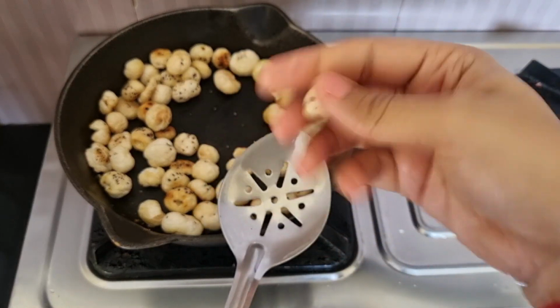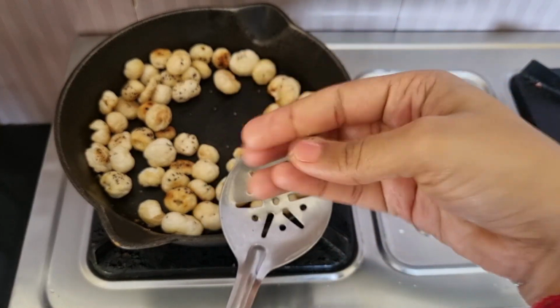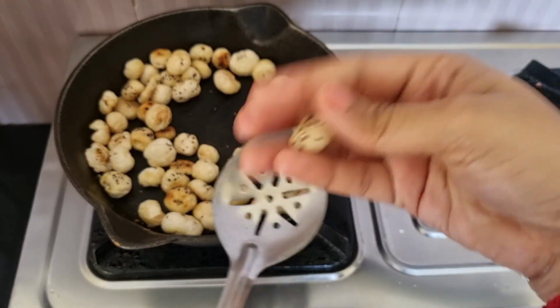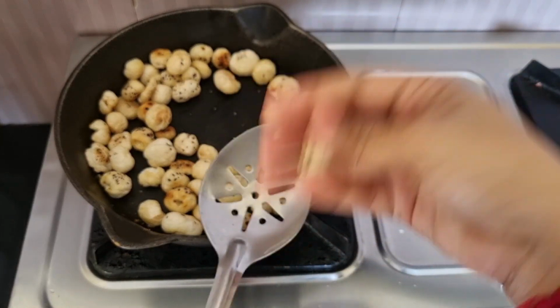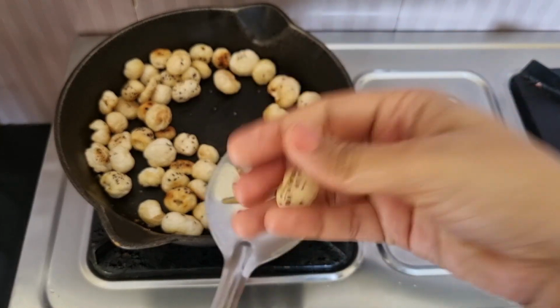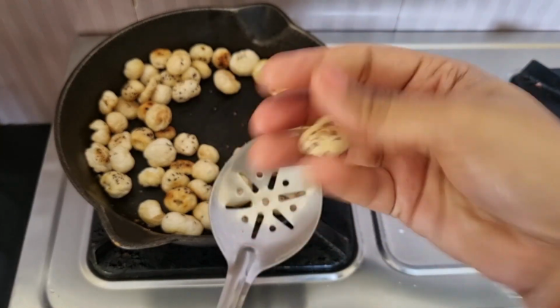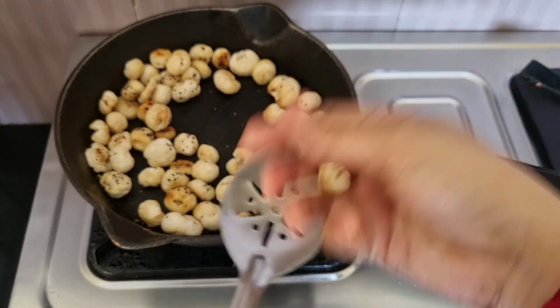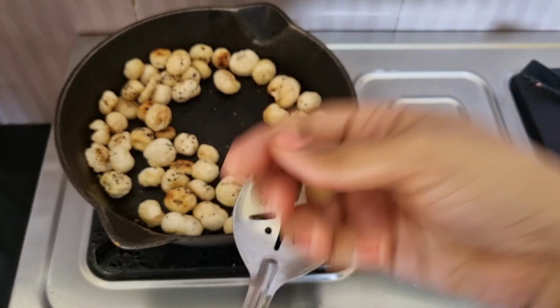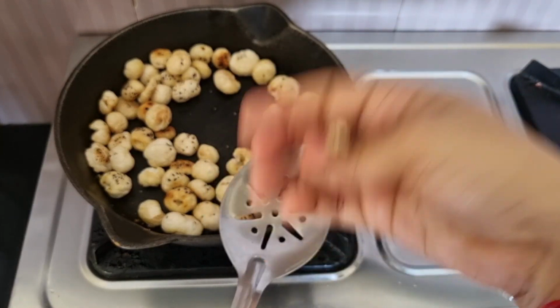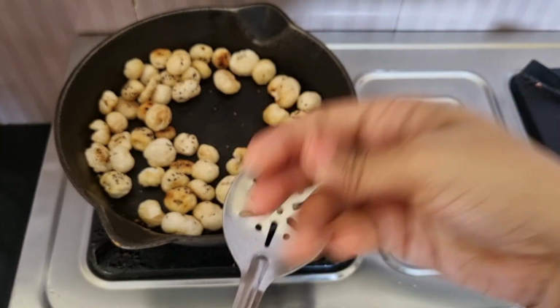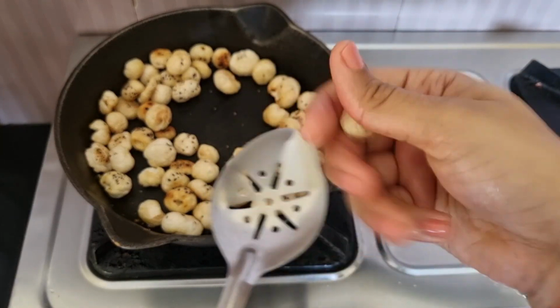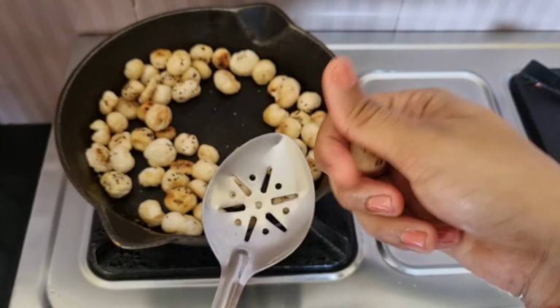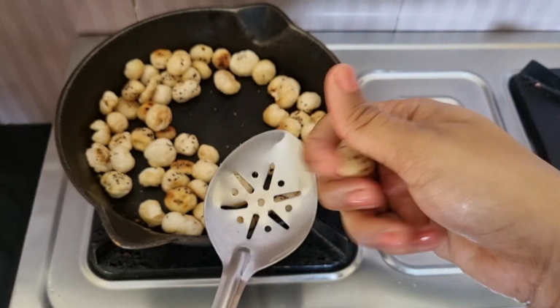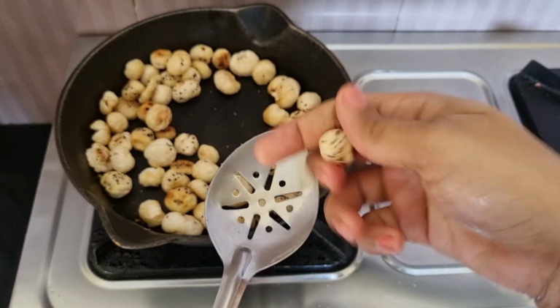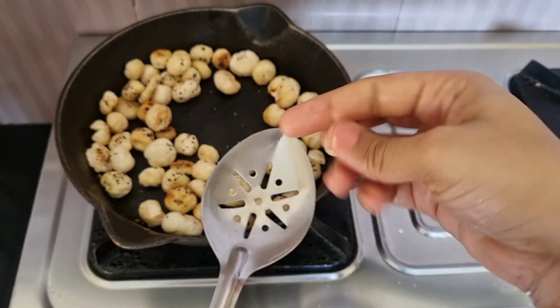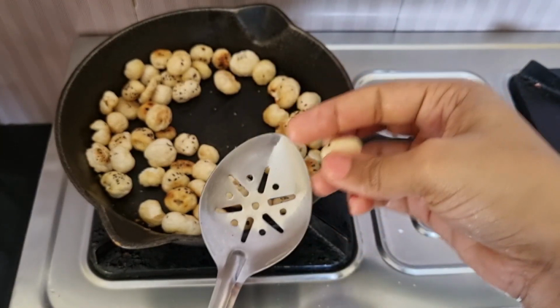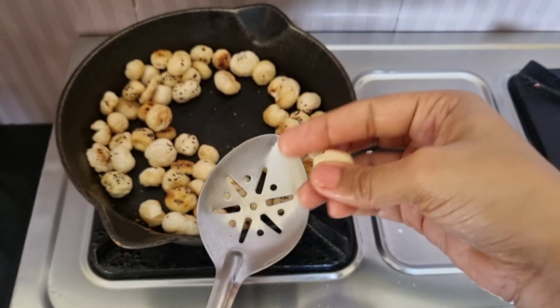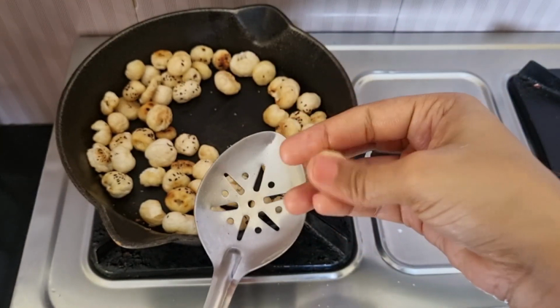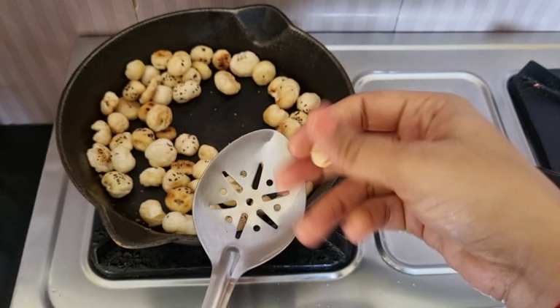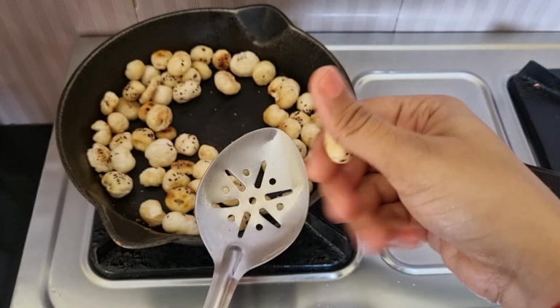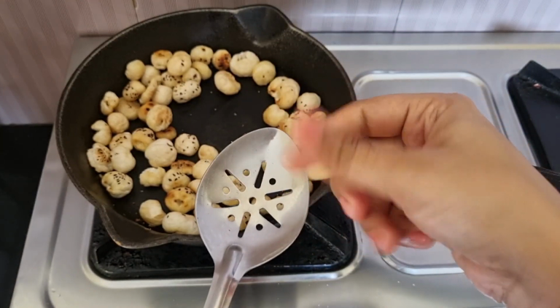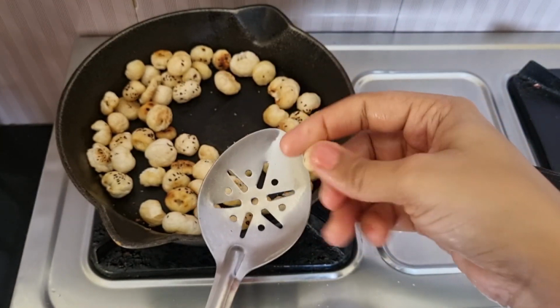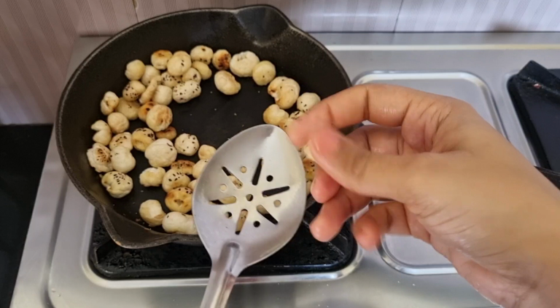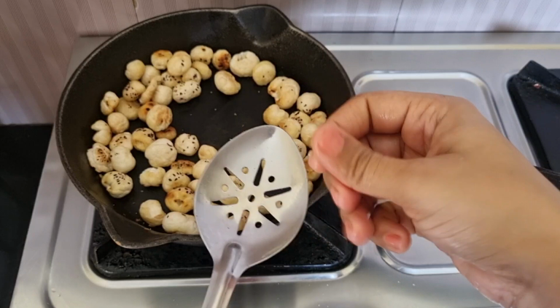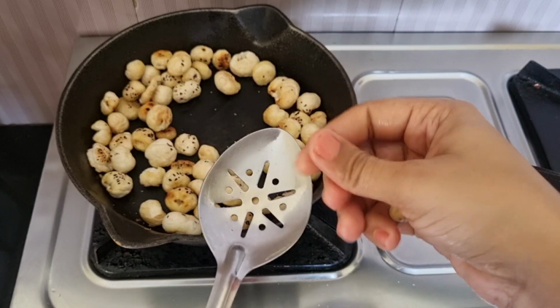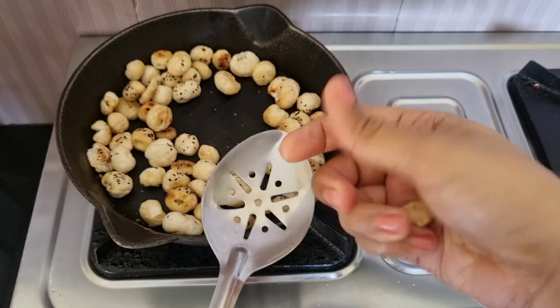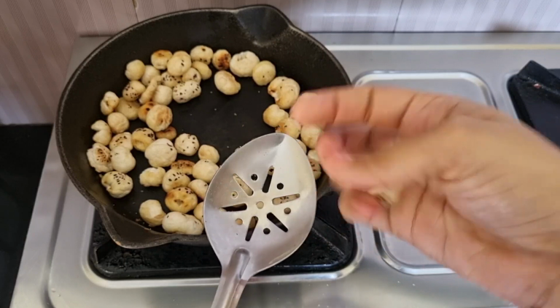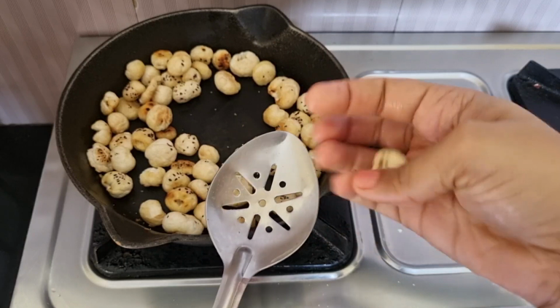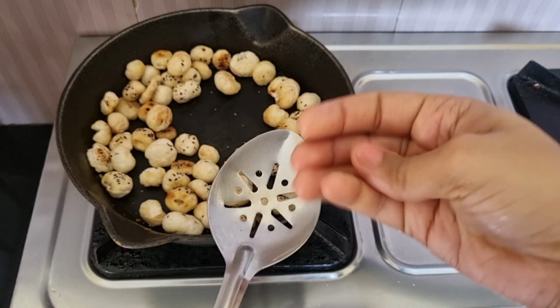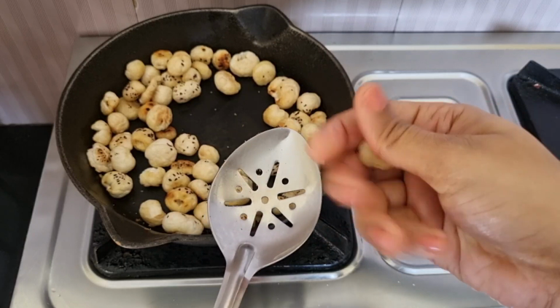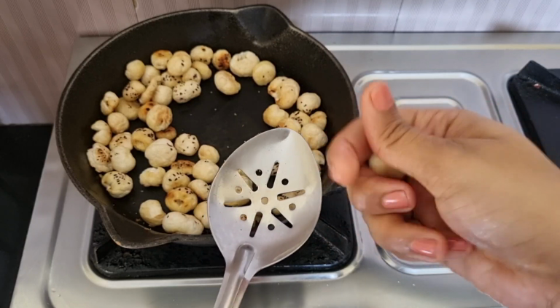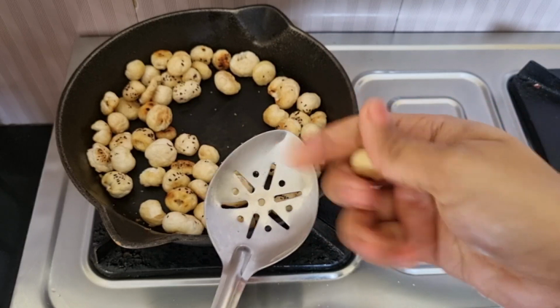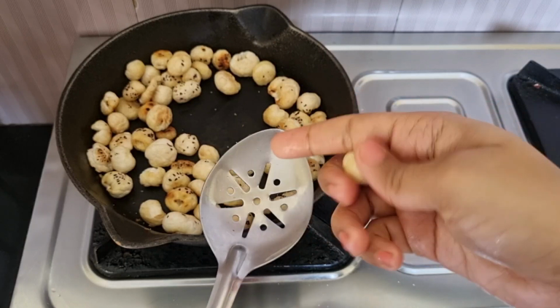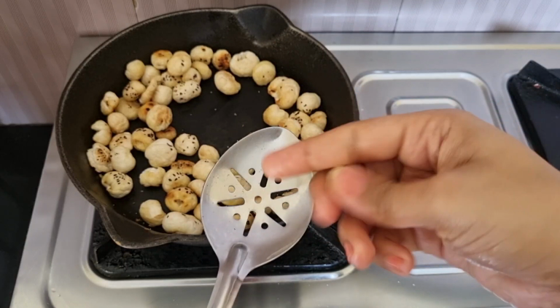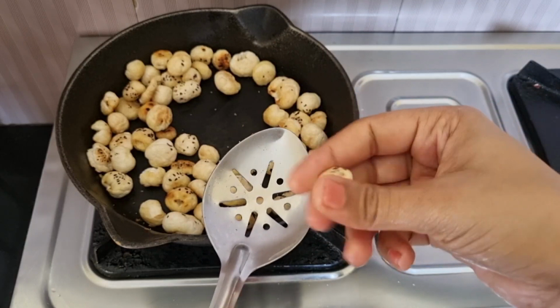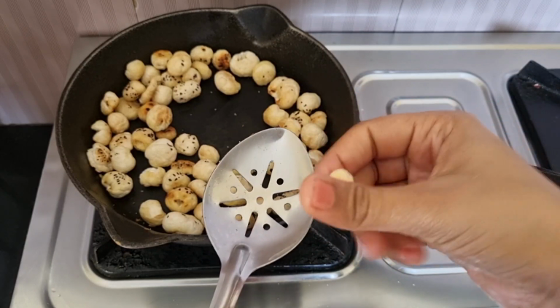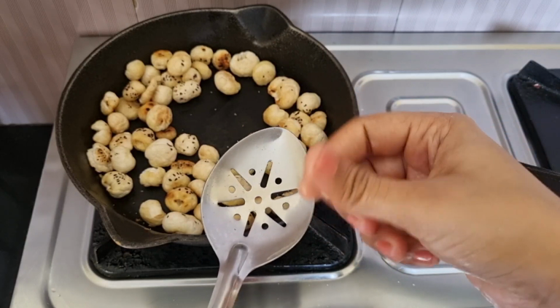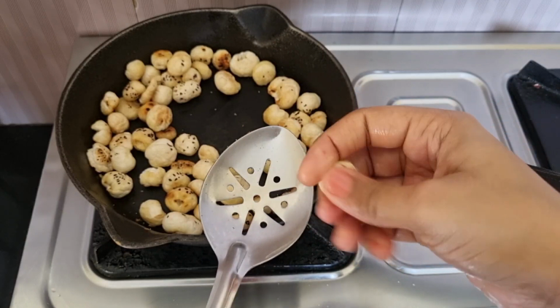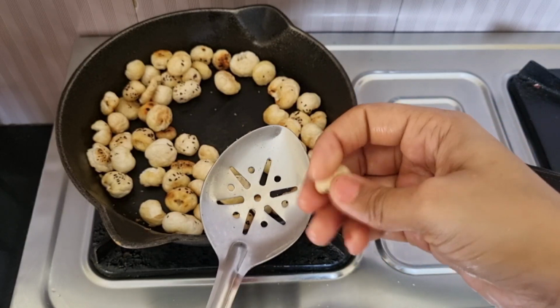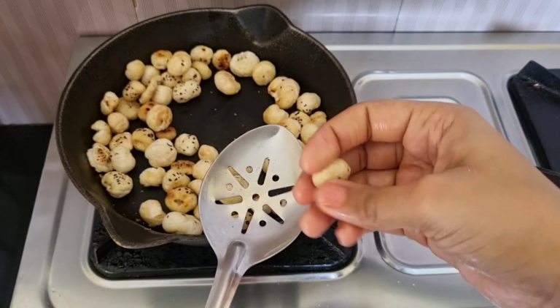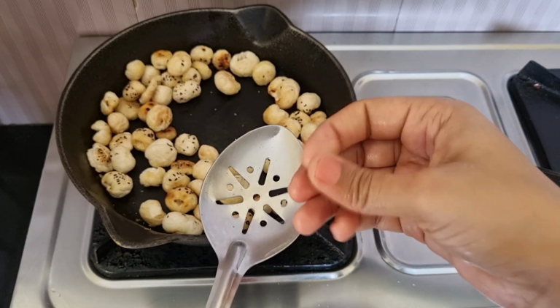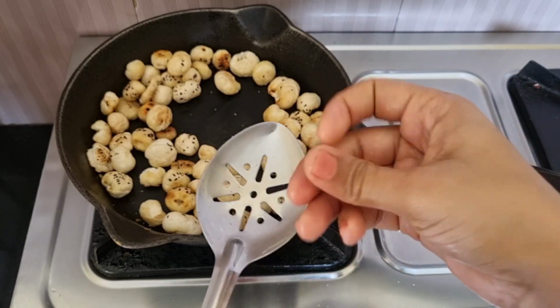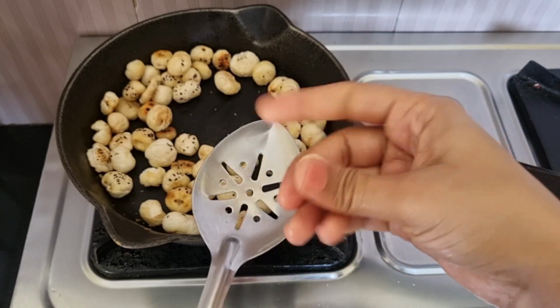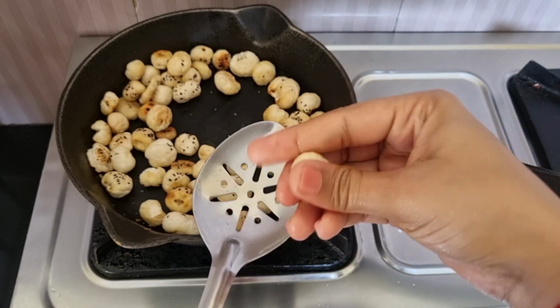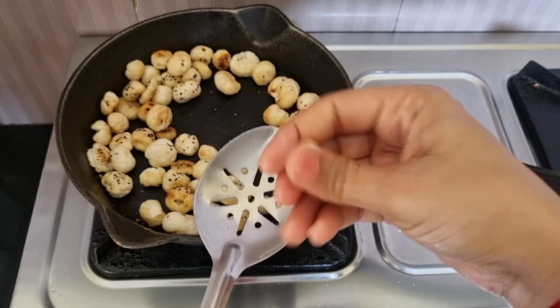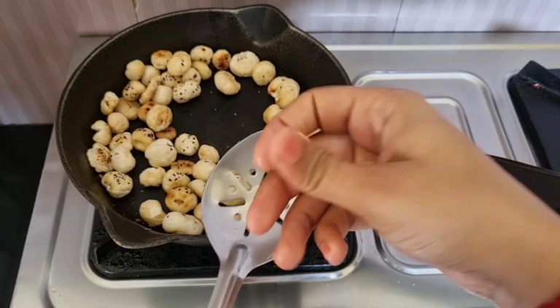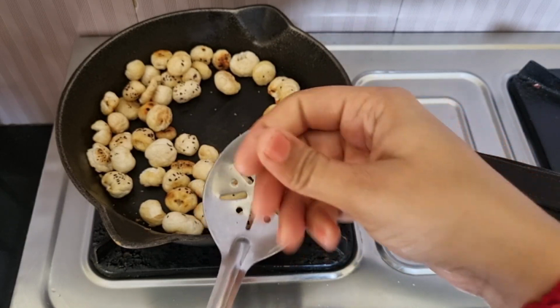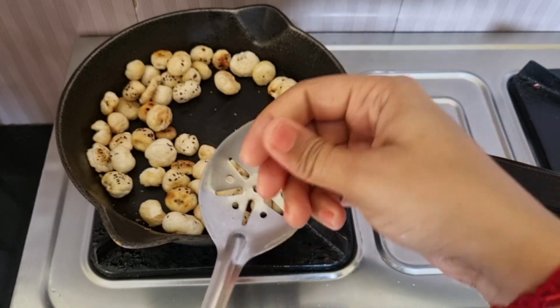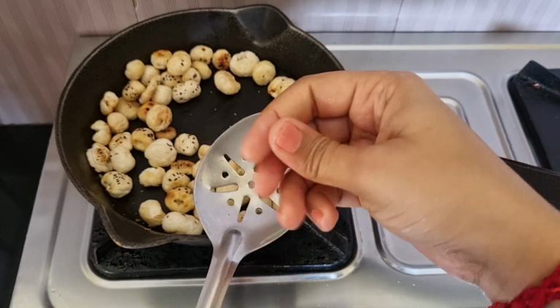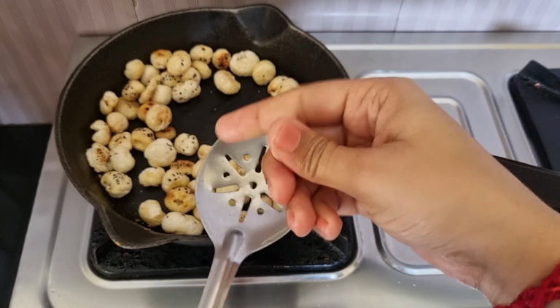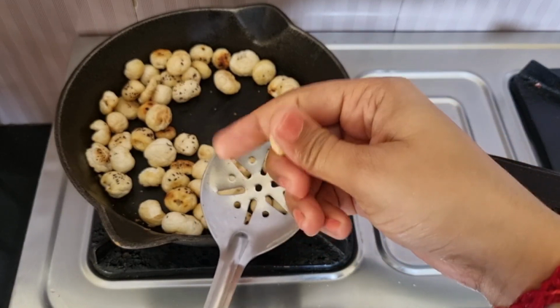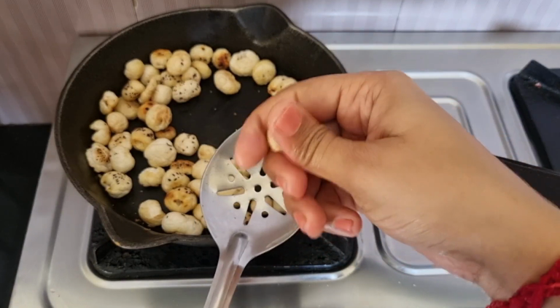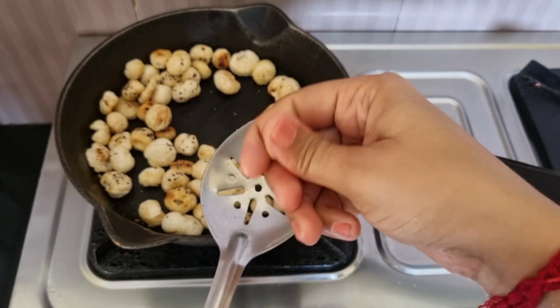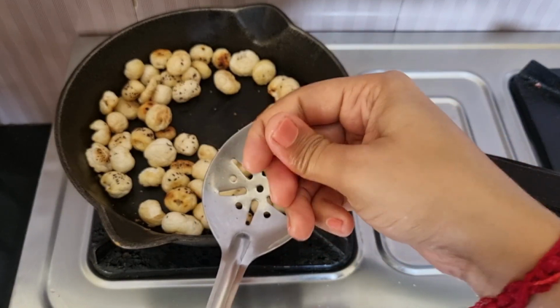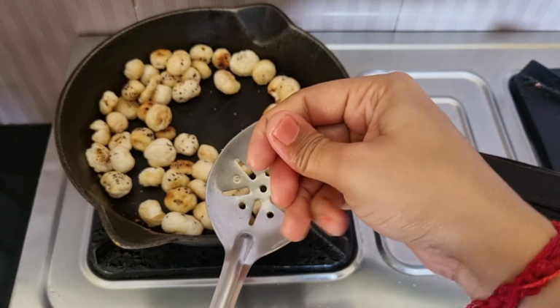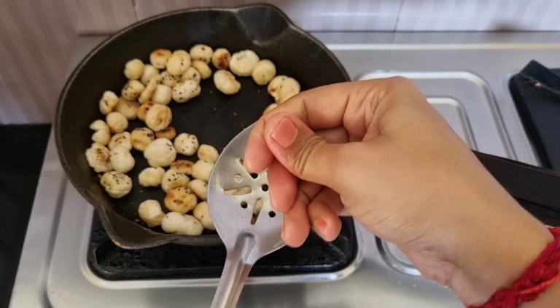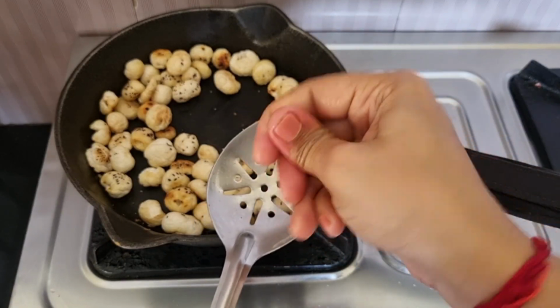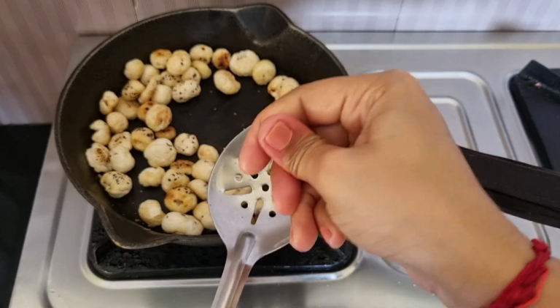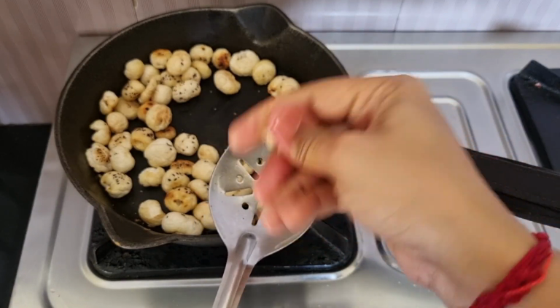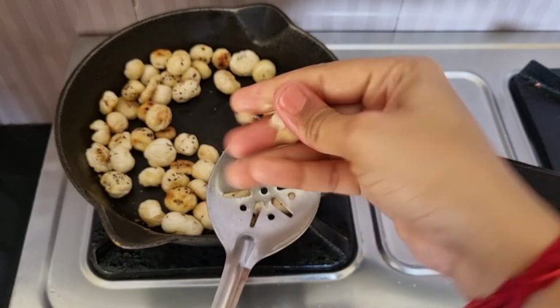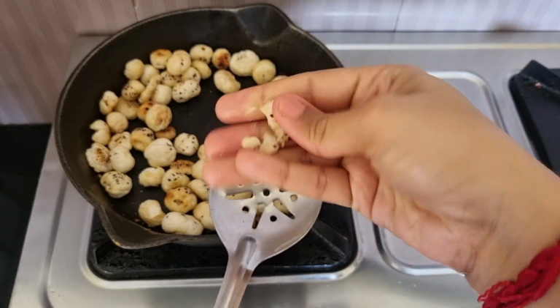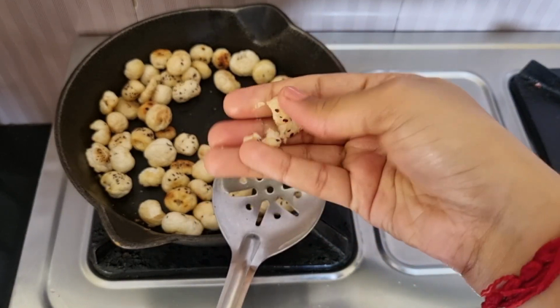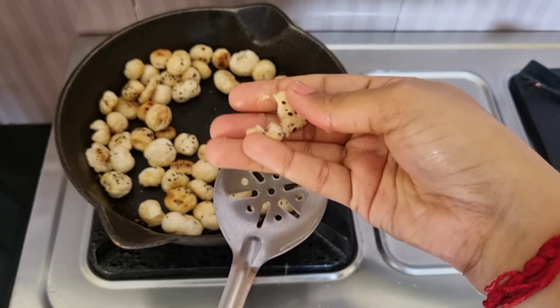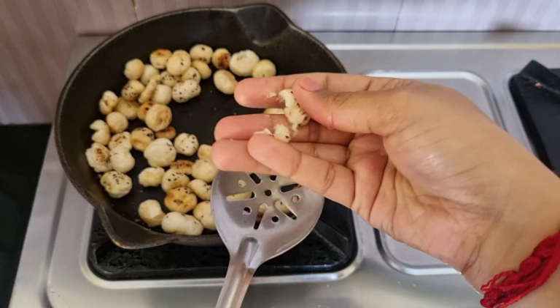Let's cook it. So this is what I'm doing. Now it's cooked.